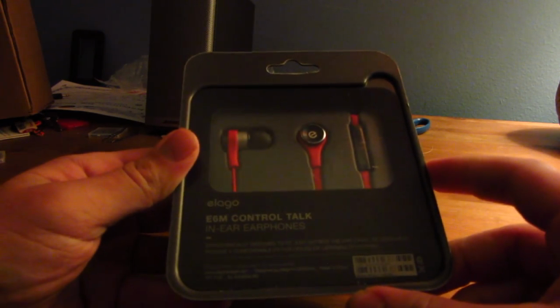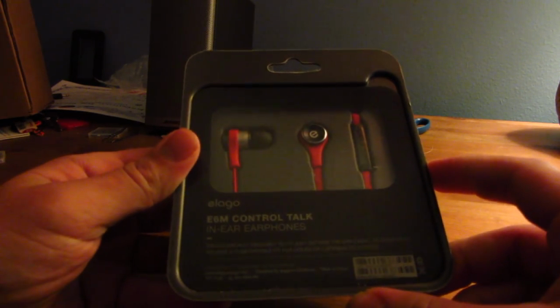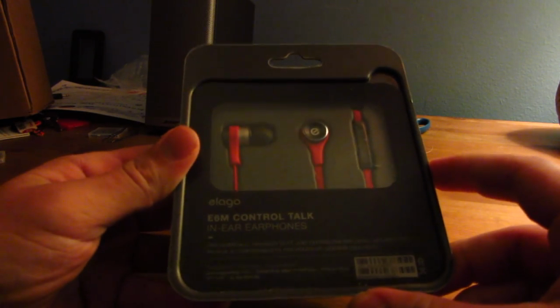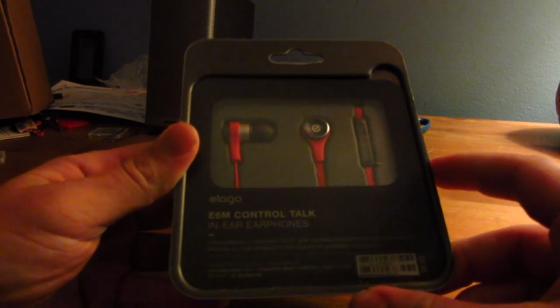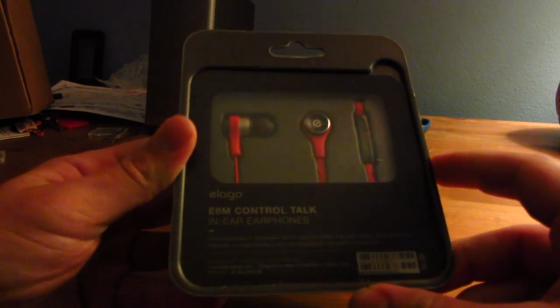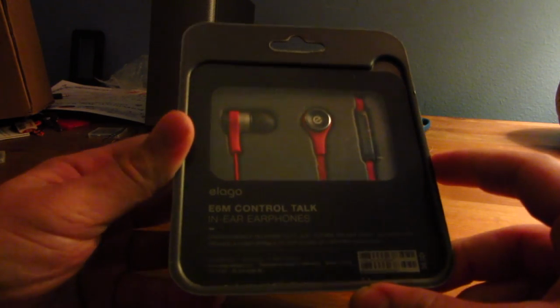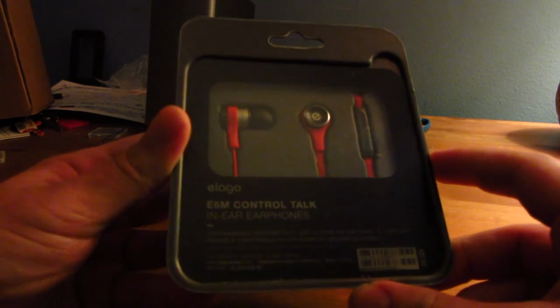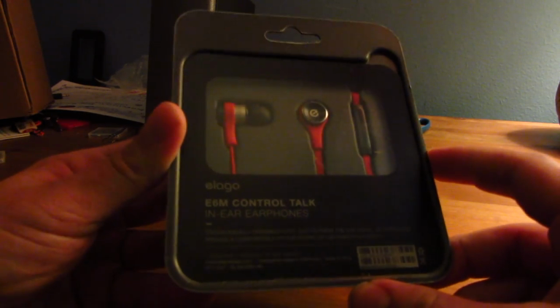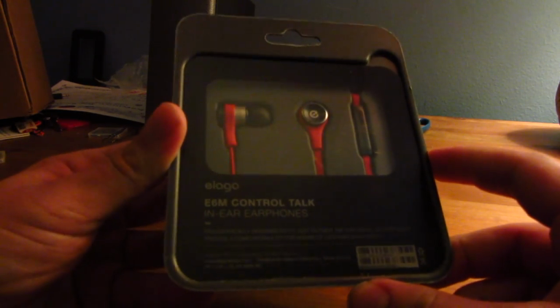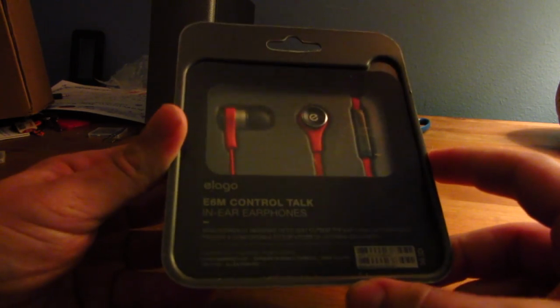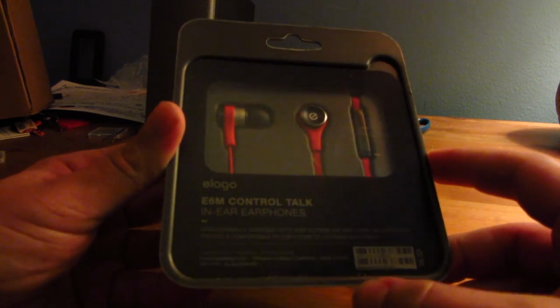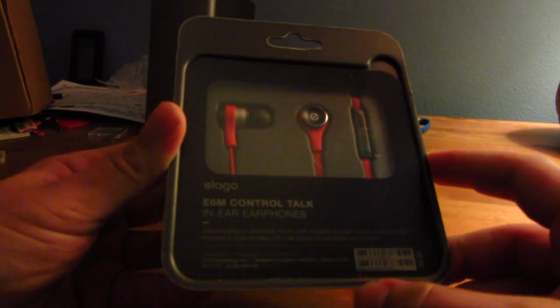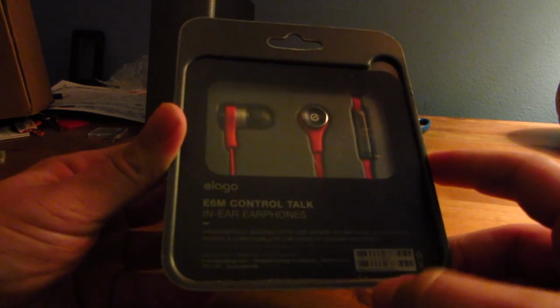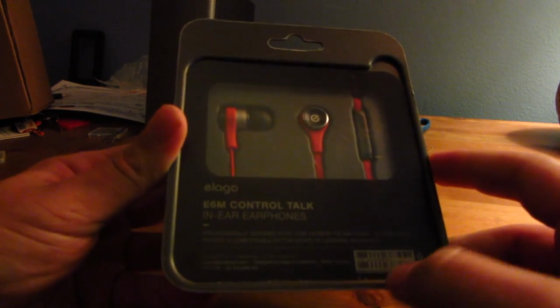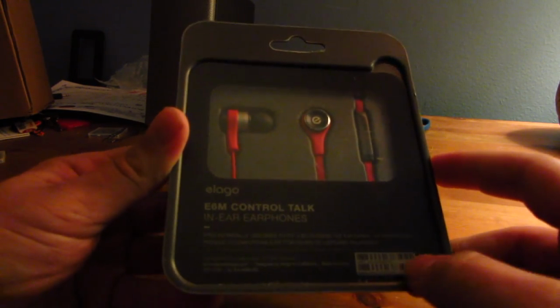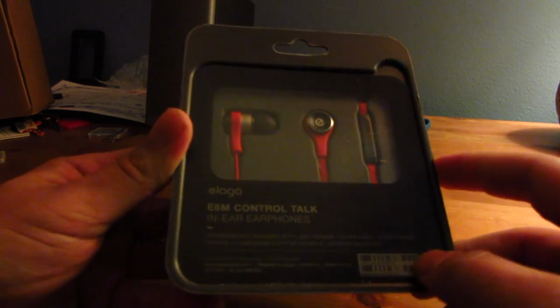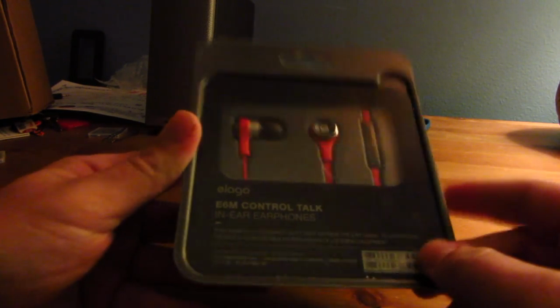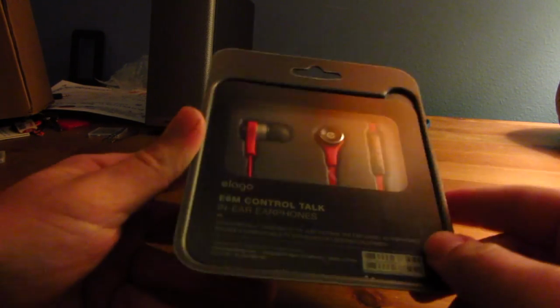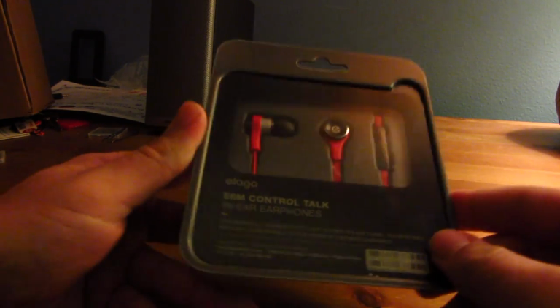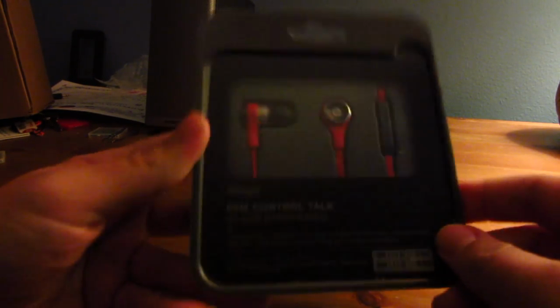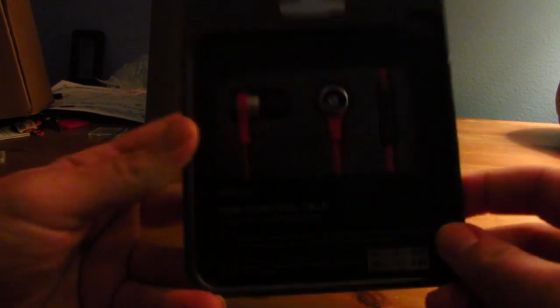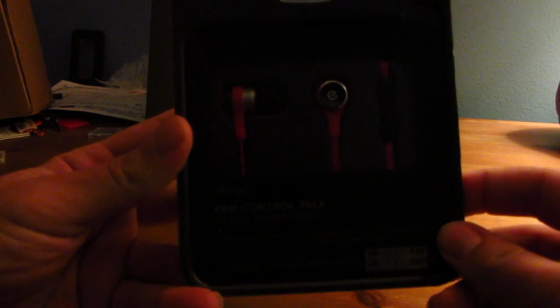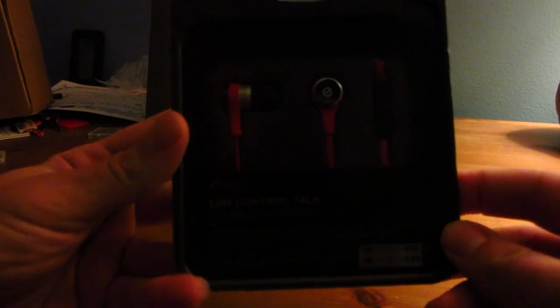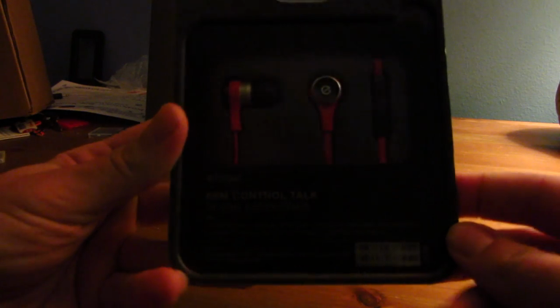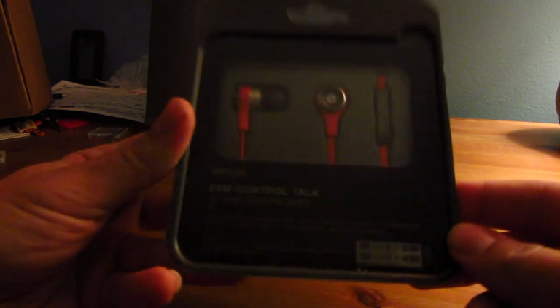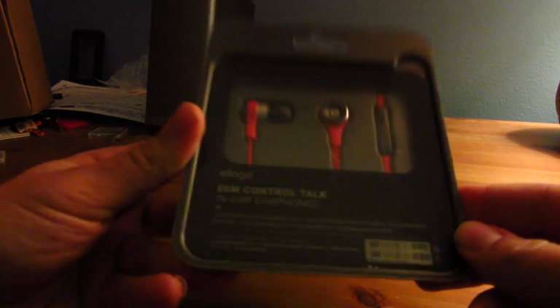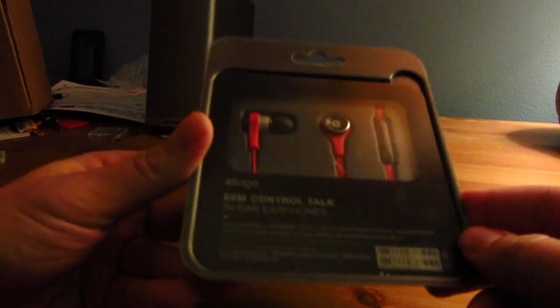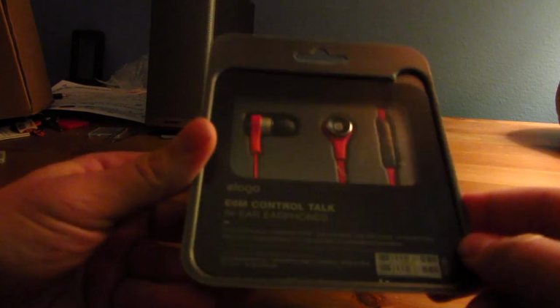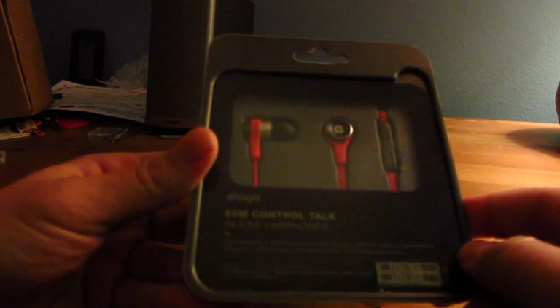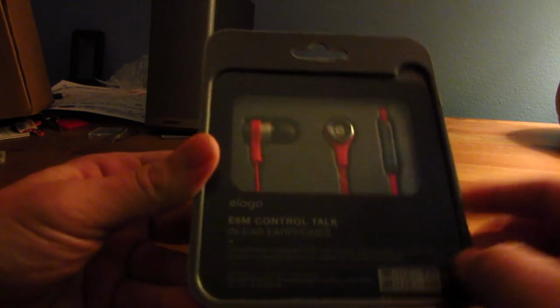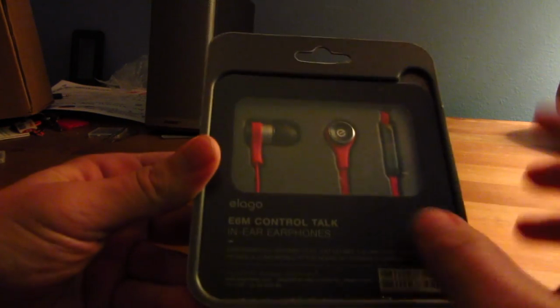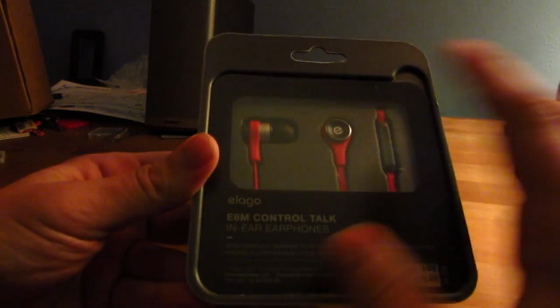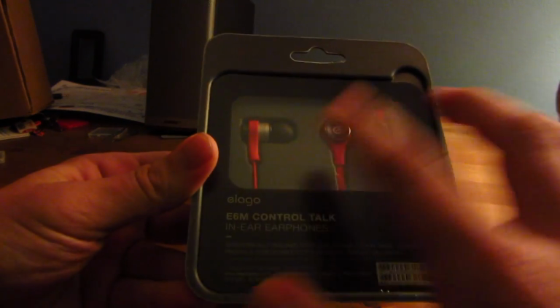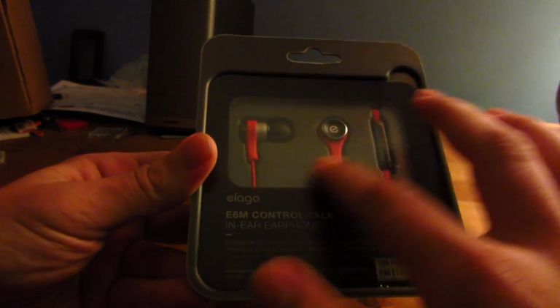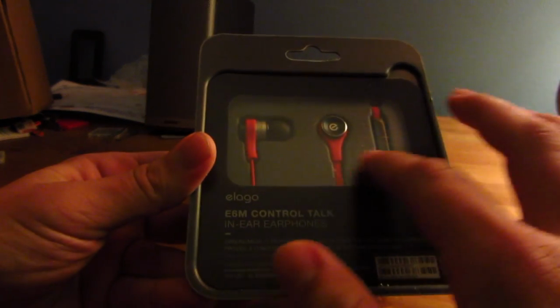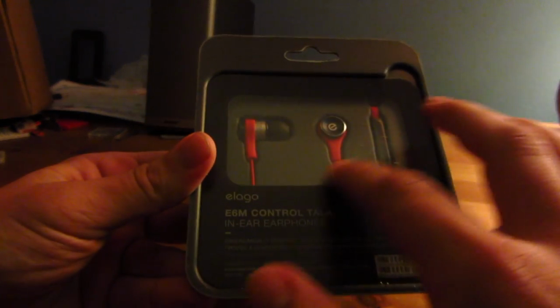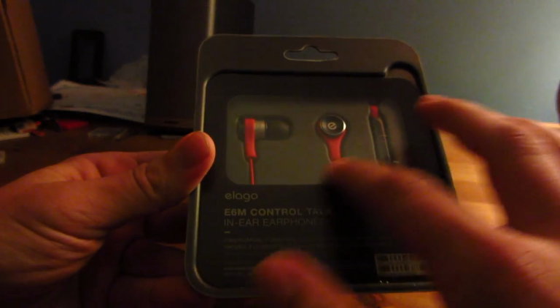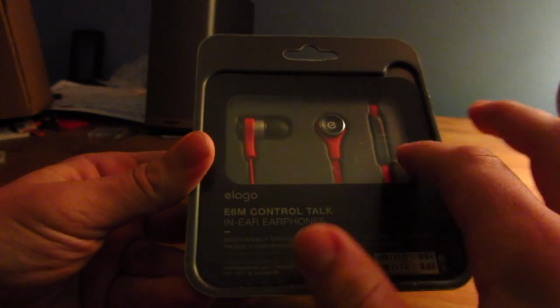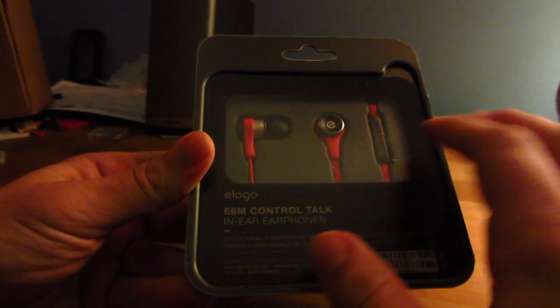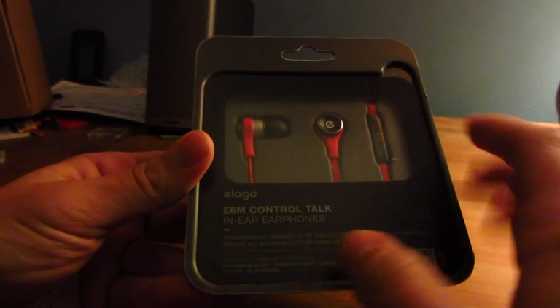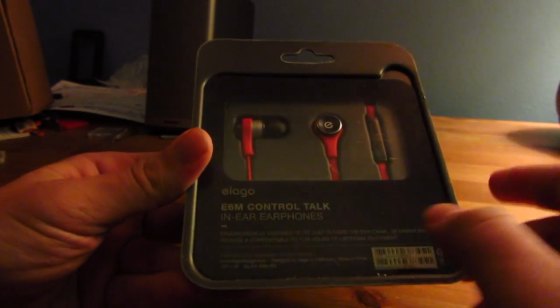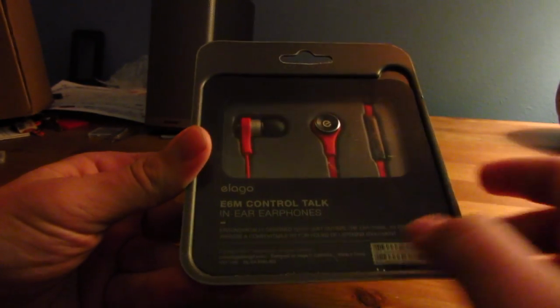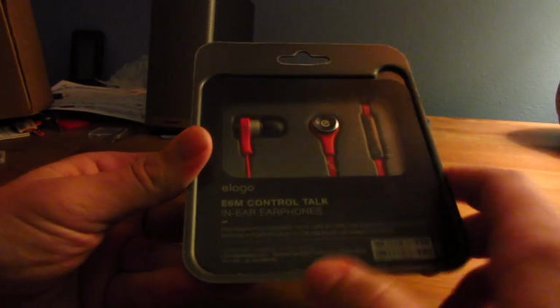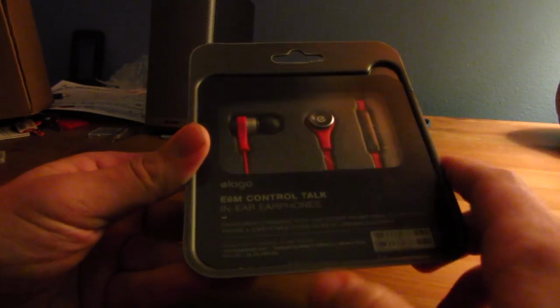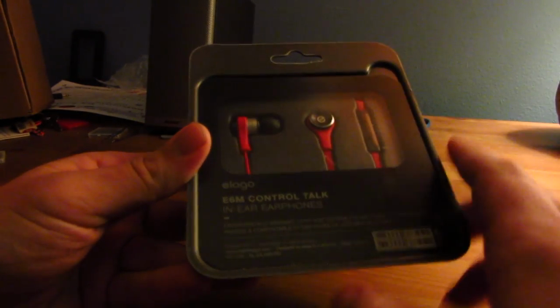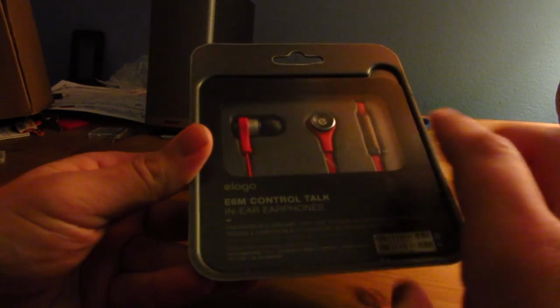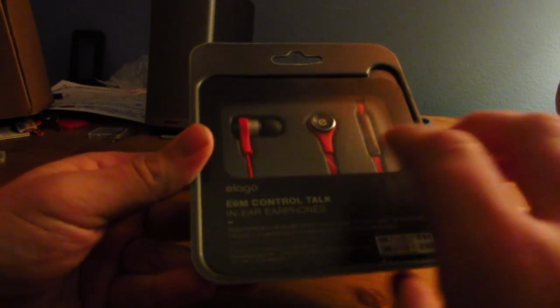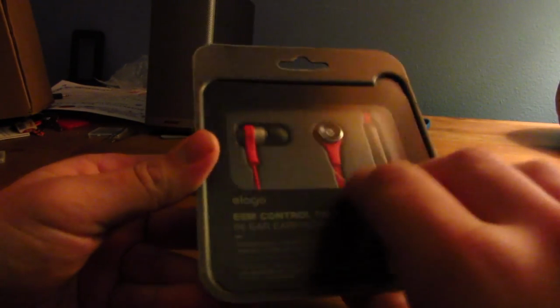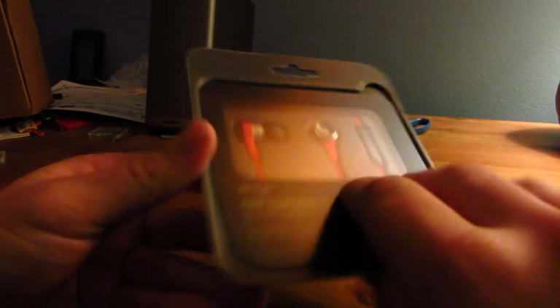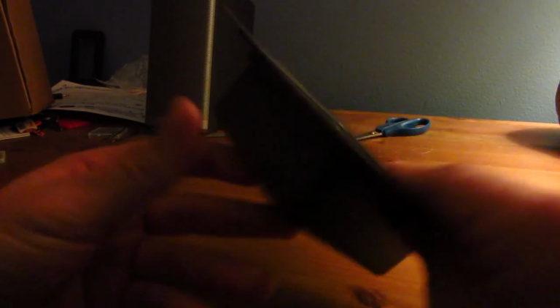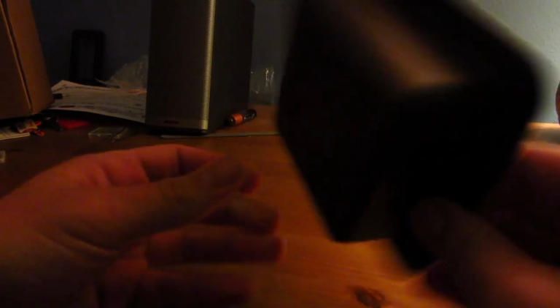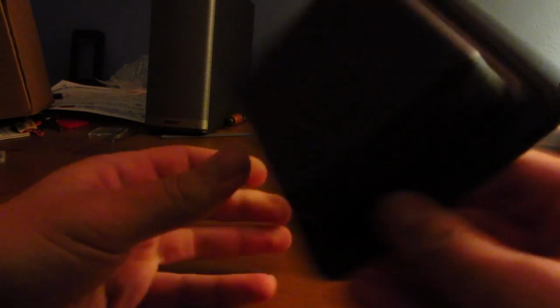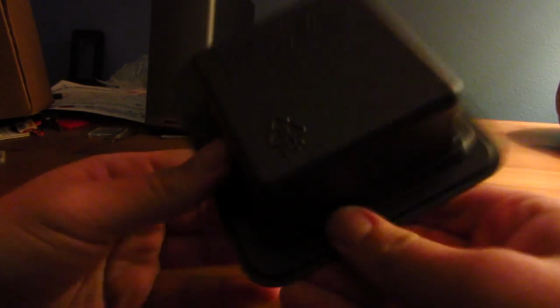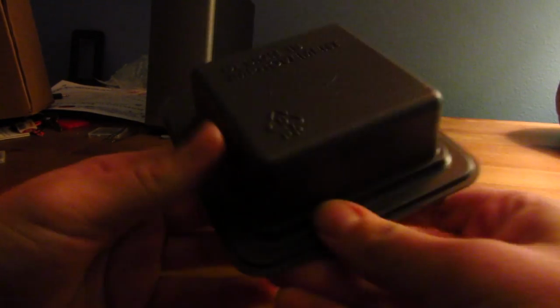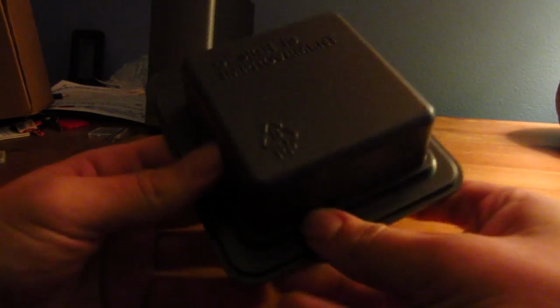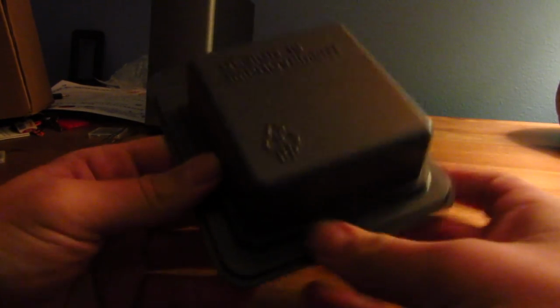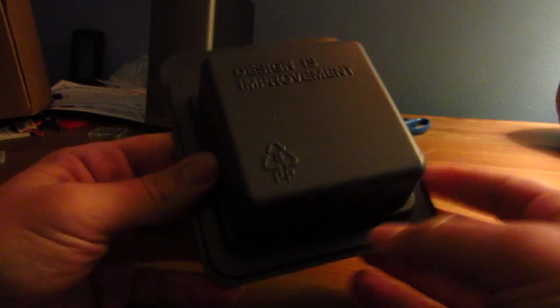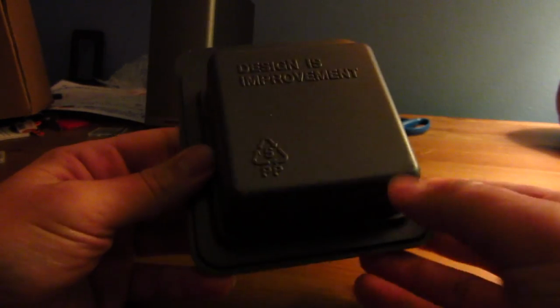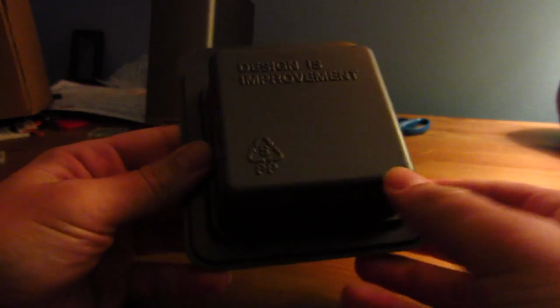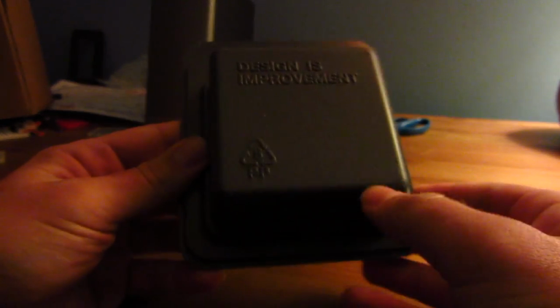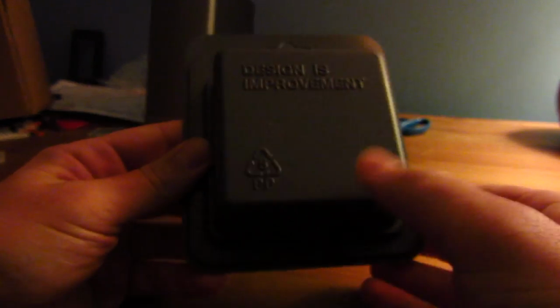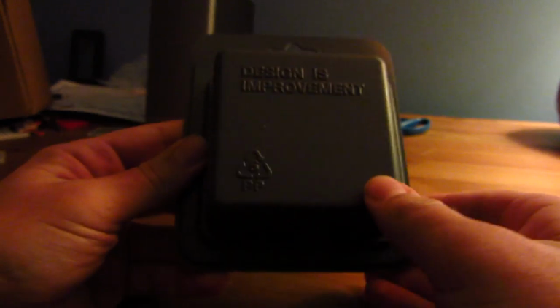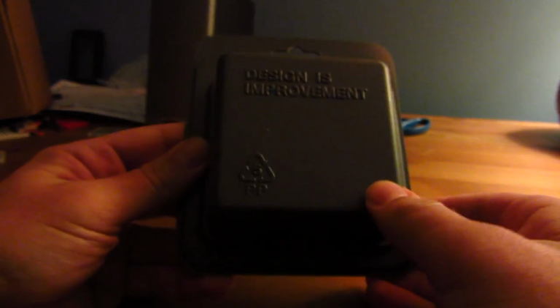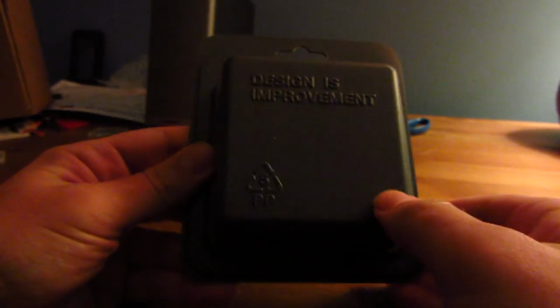And they have multiple earbud coverings, so that way they can fit different sized ears. Let's get started and let's open them. So, this is basically it — you see the real headphones right here.